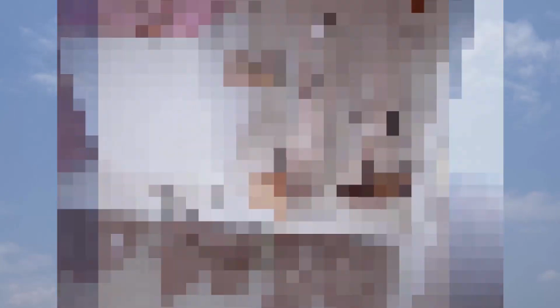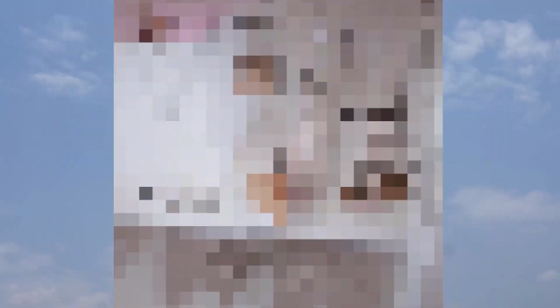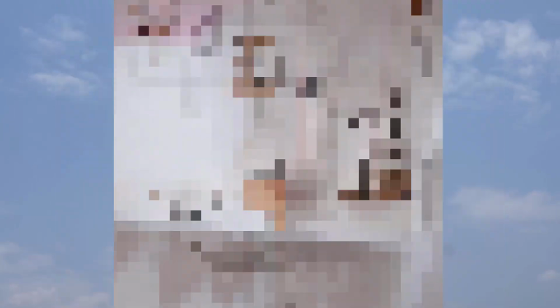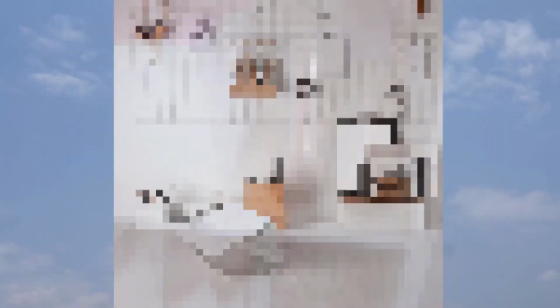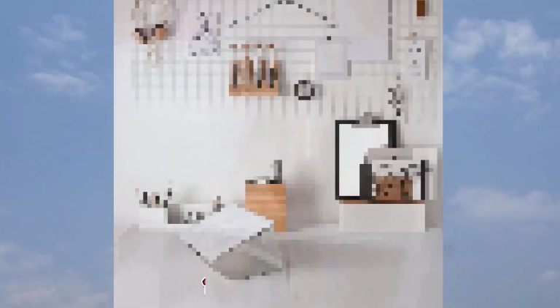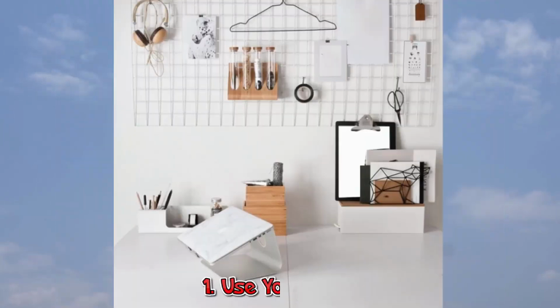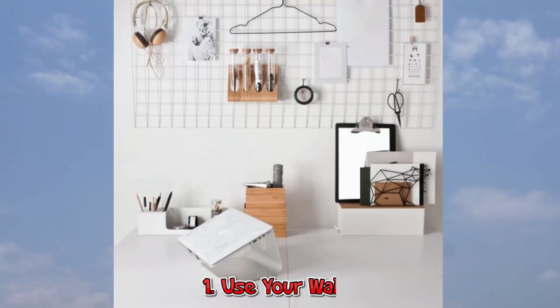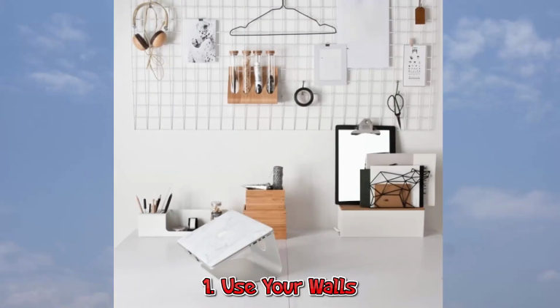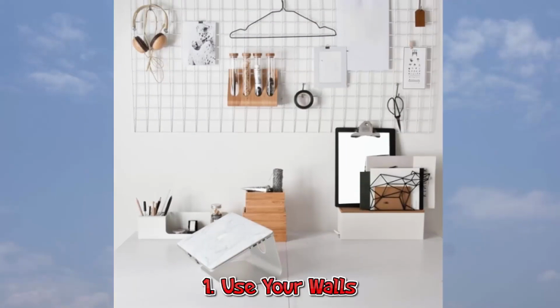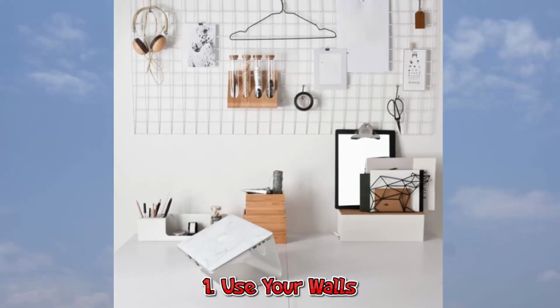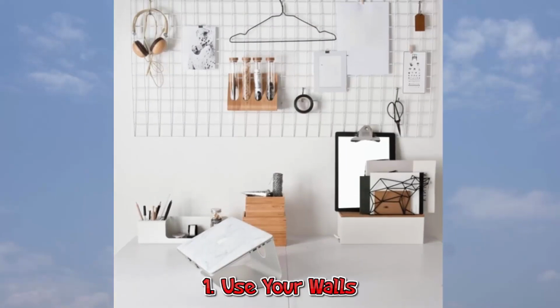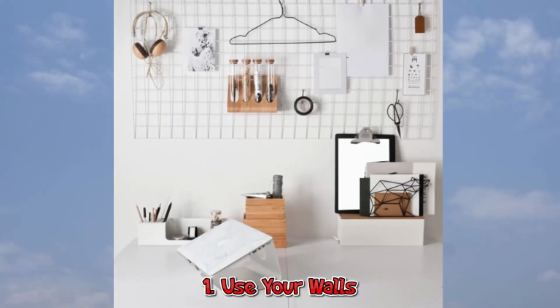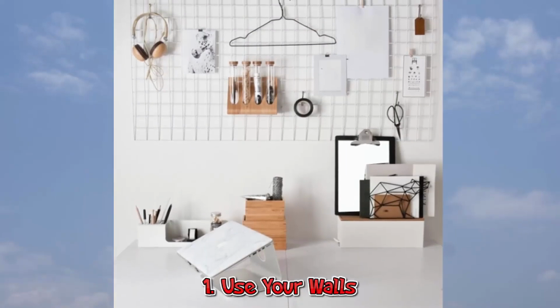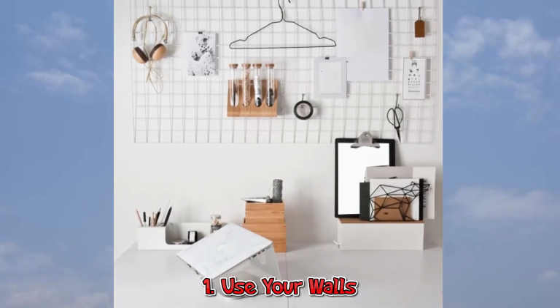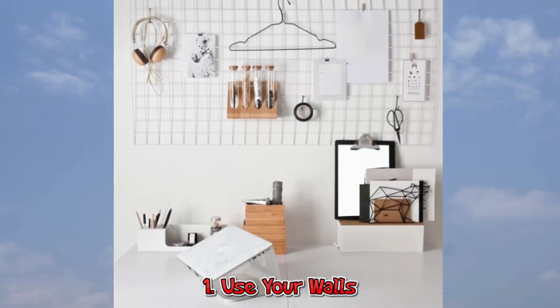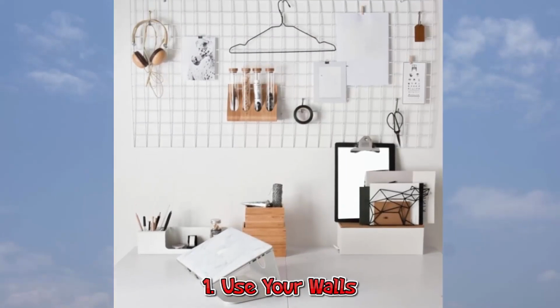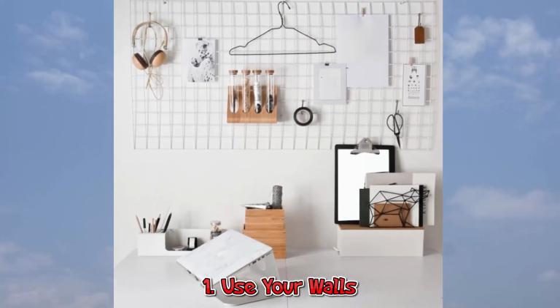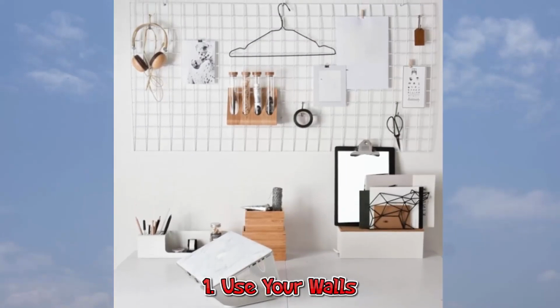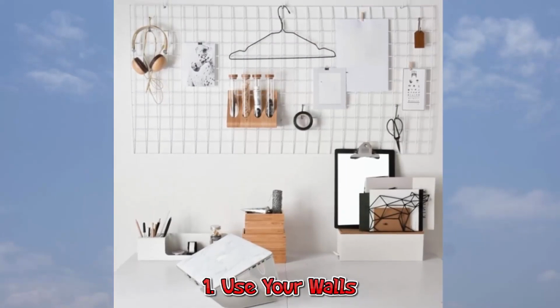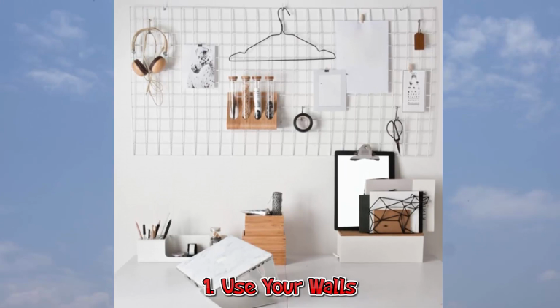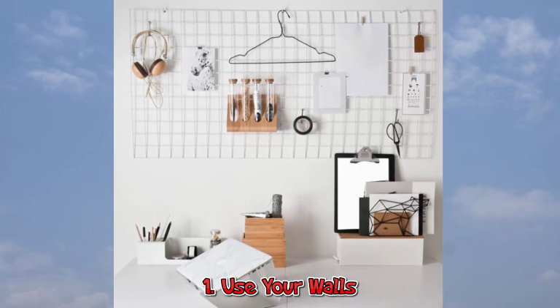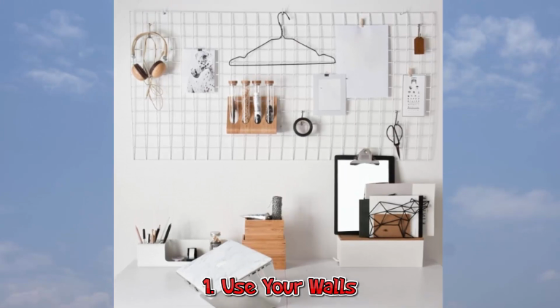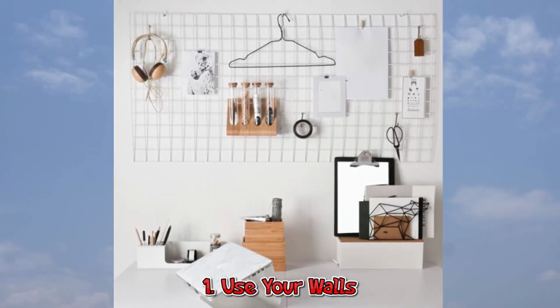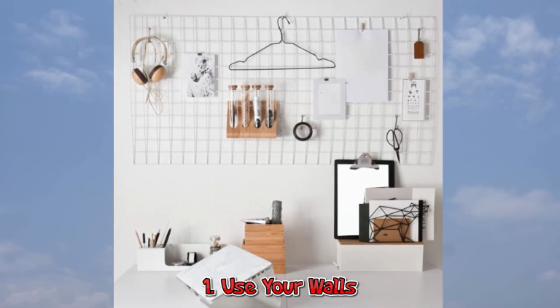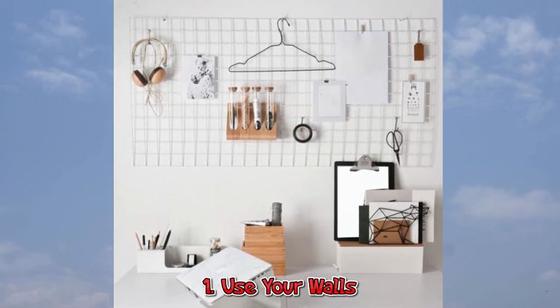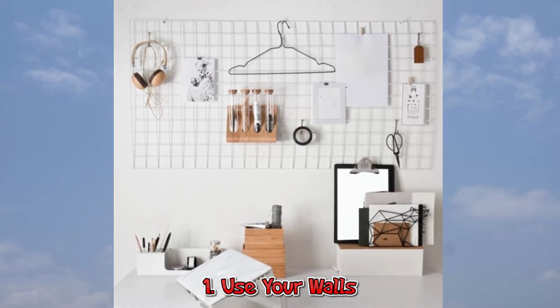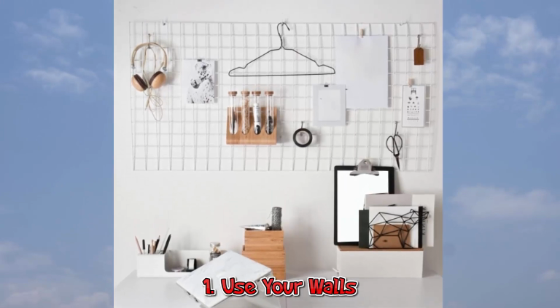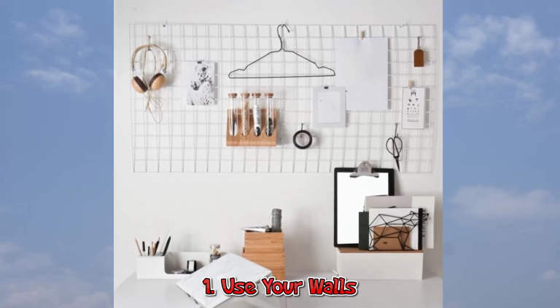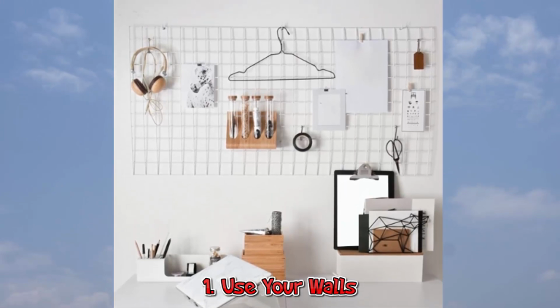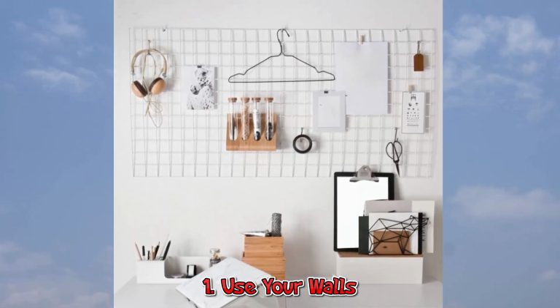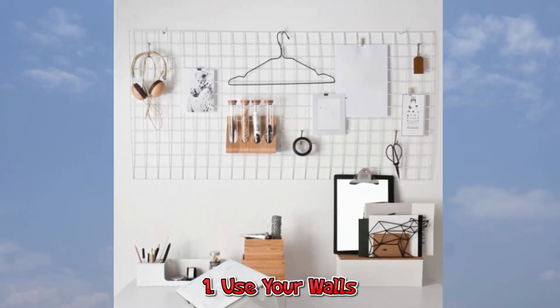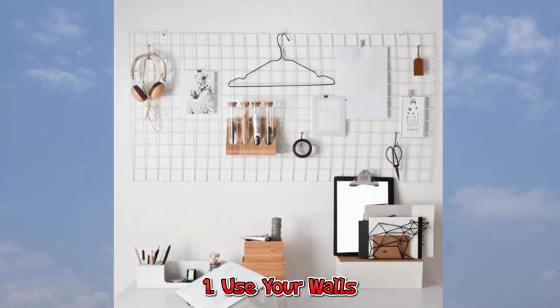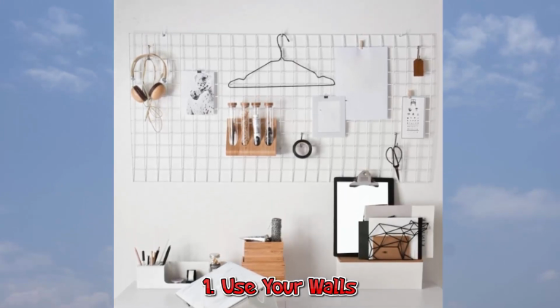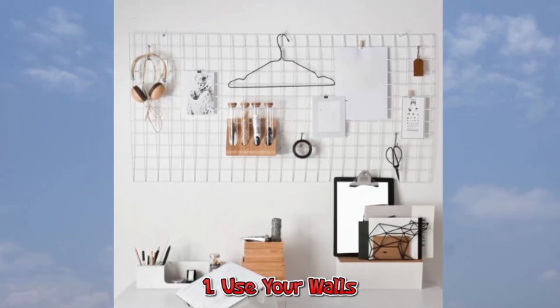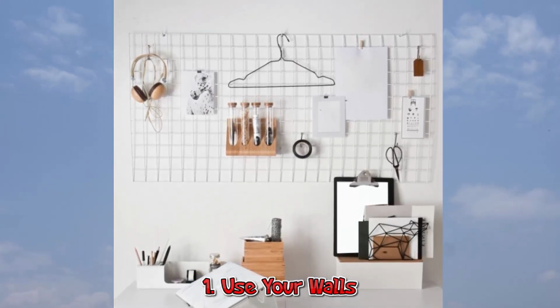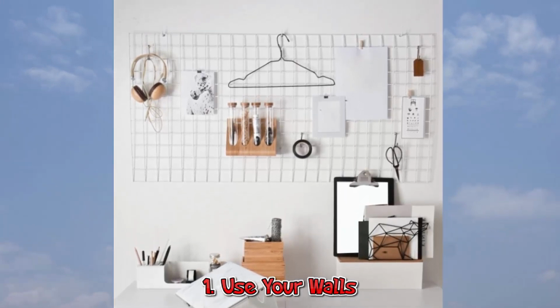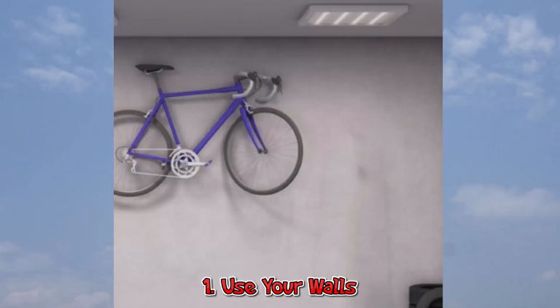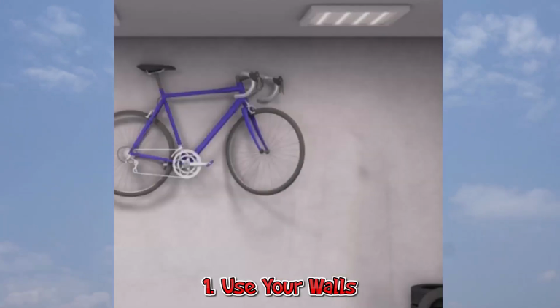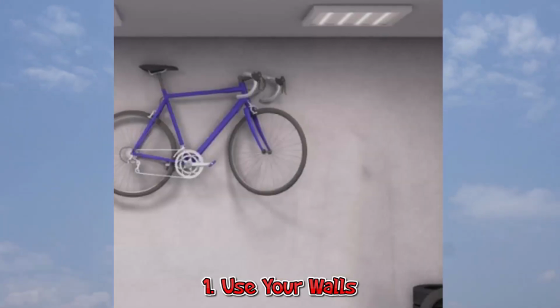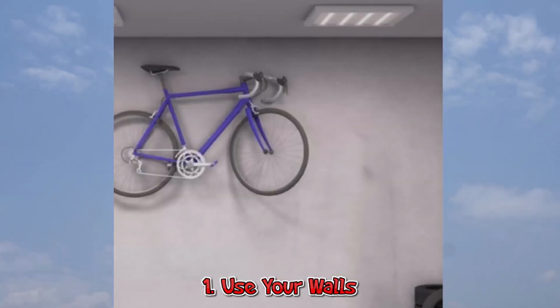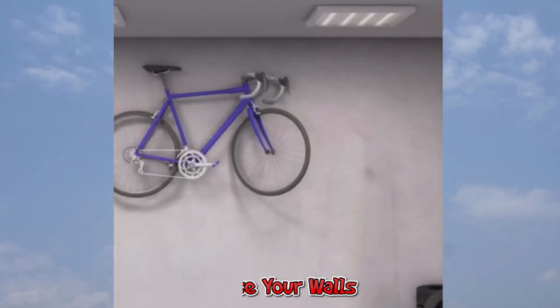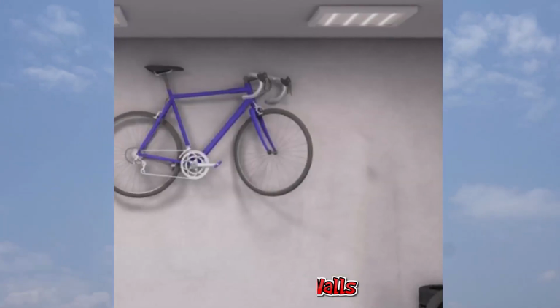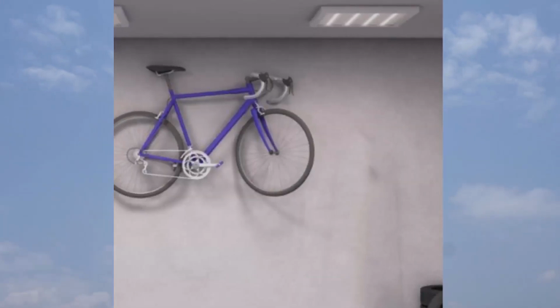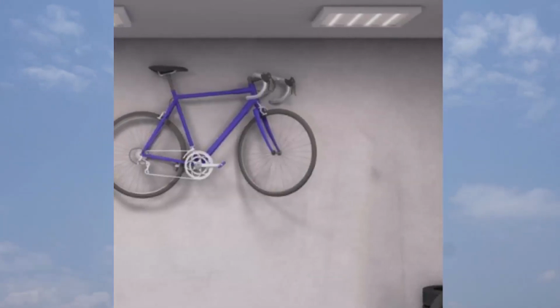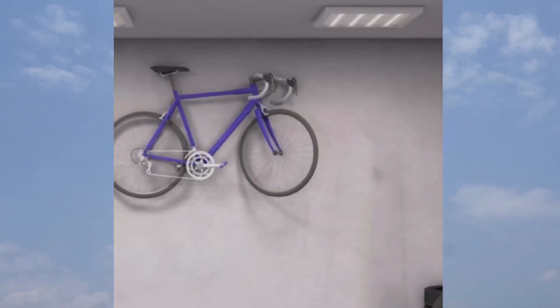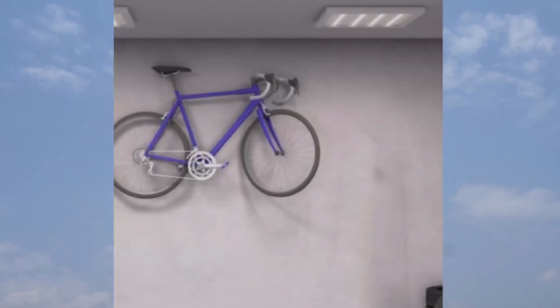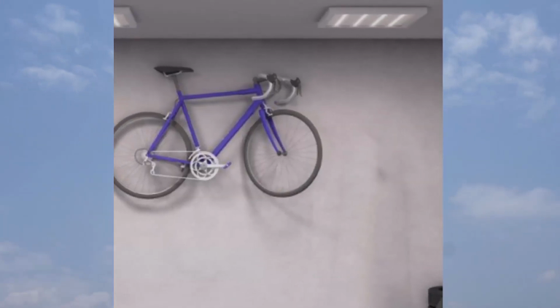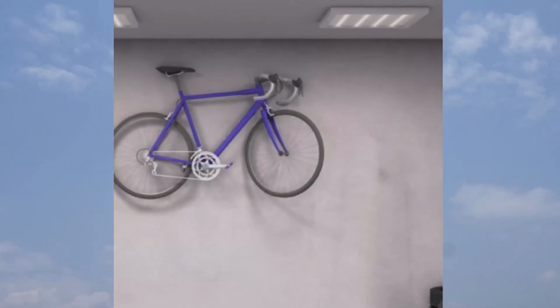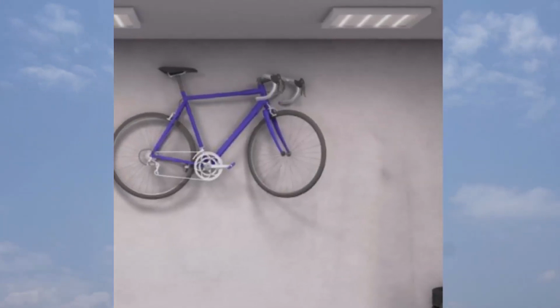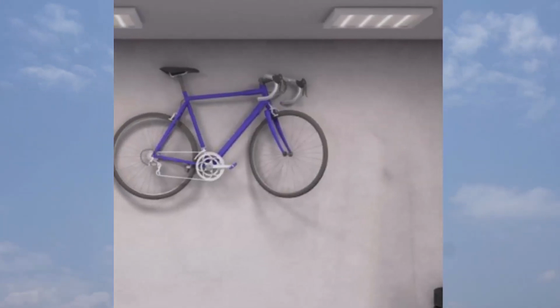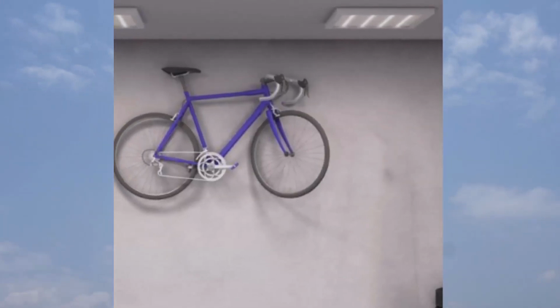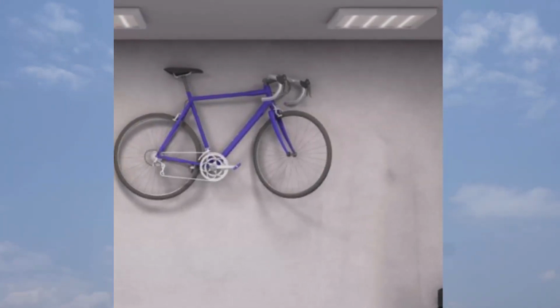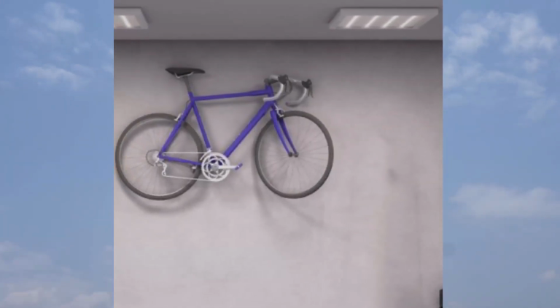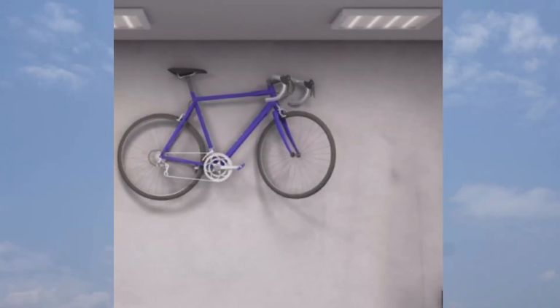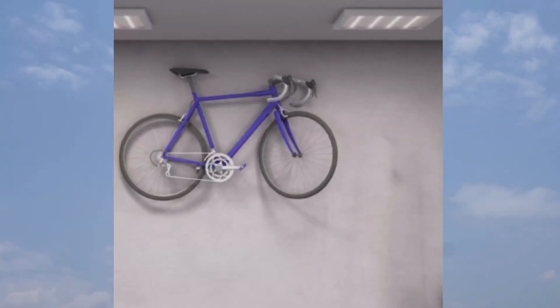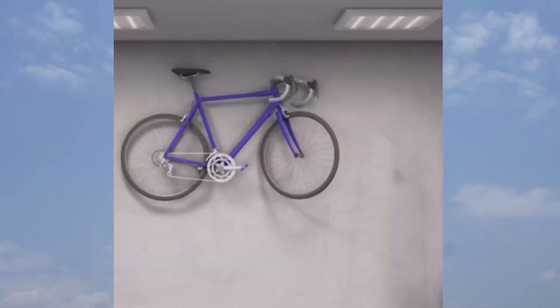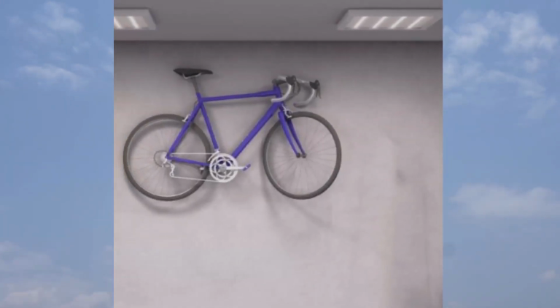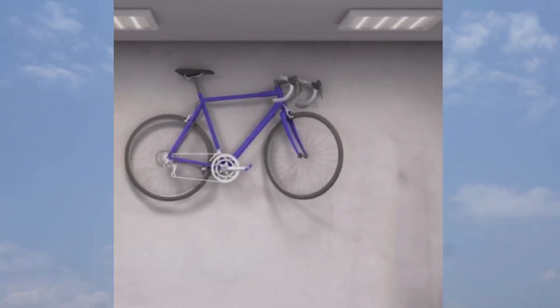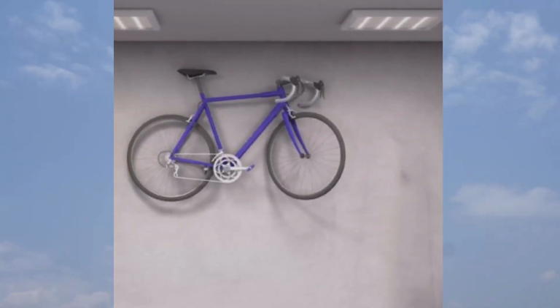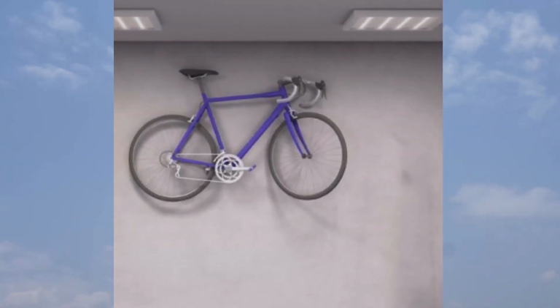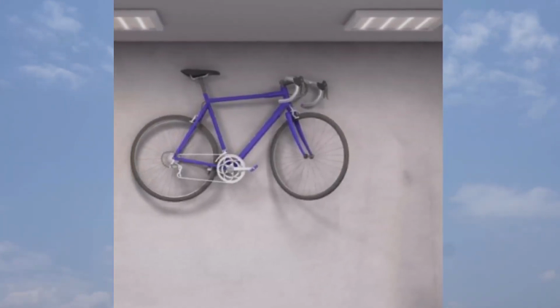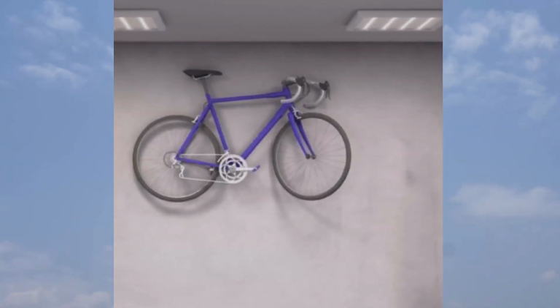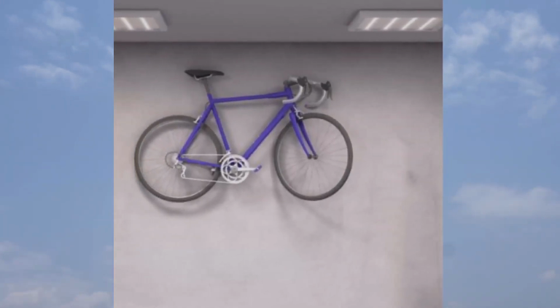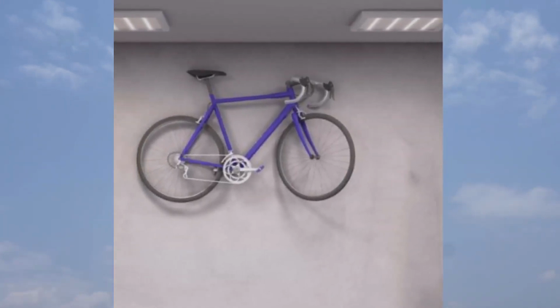1. Use Your Walls. Hang some of your favorite items on the walls instead of taking up valuable closet or floor space.